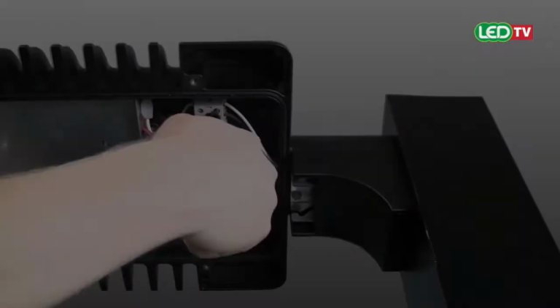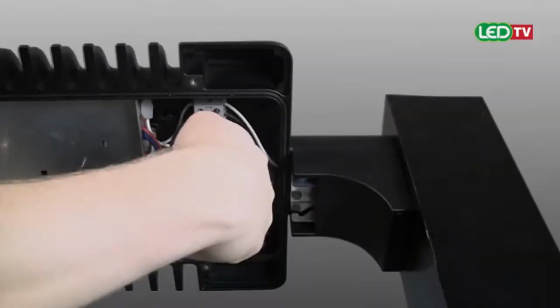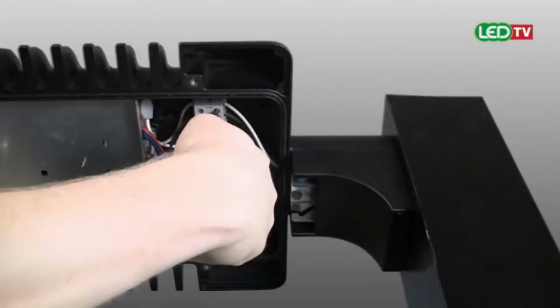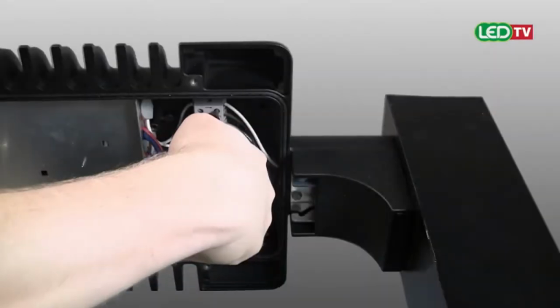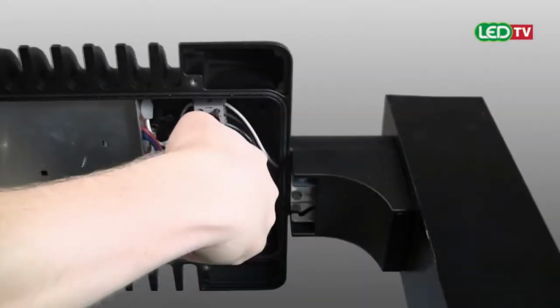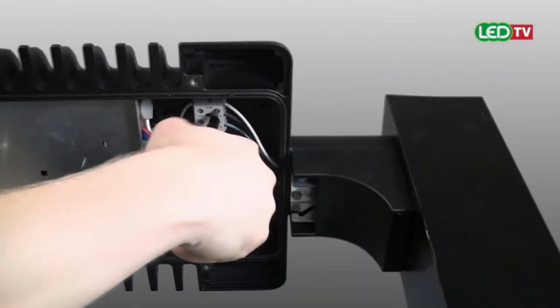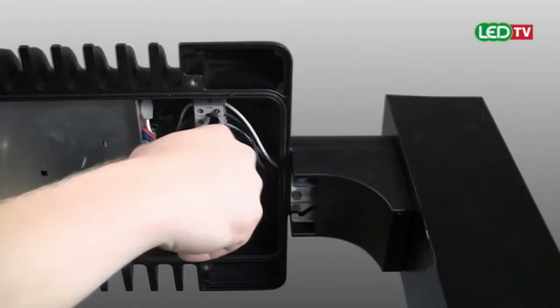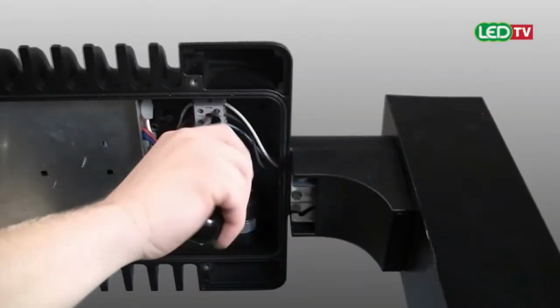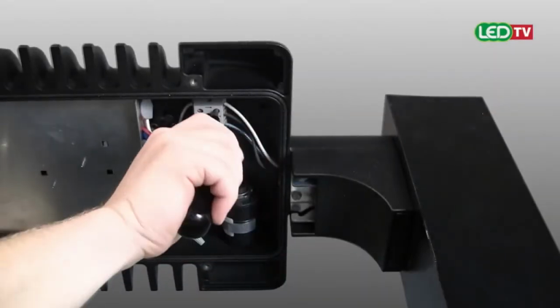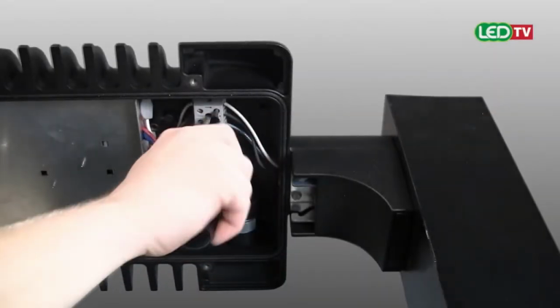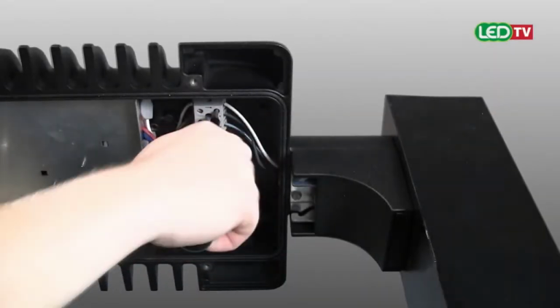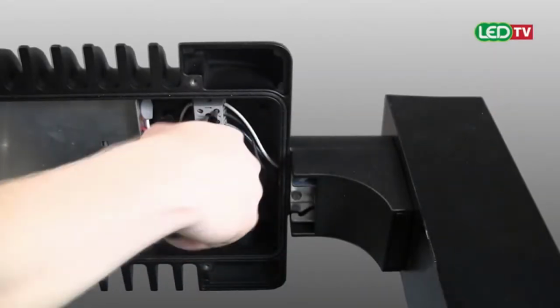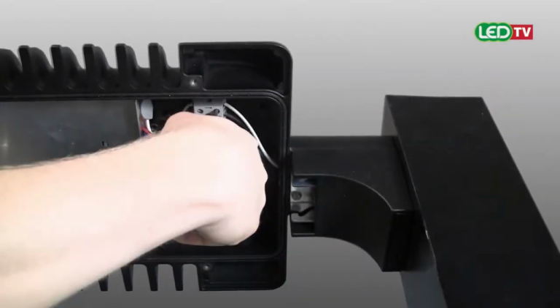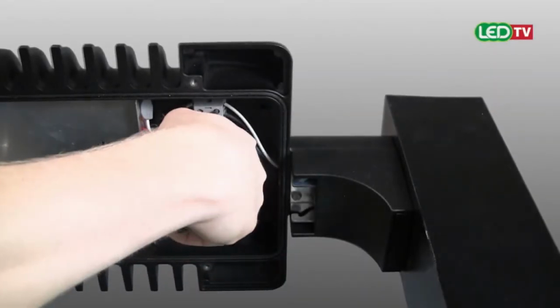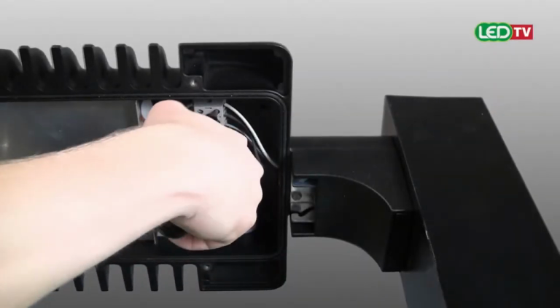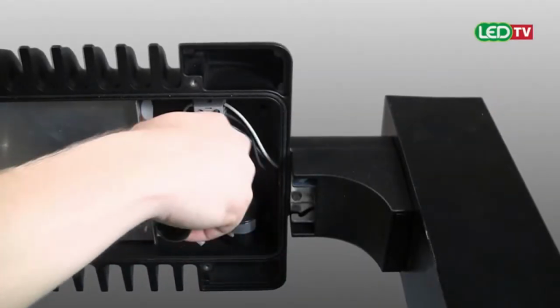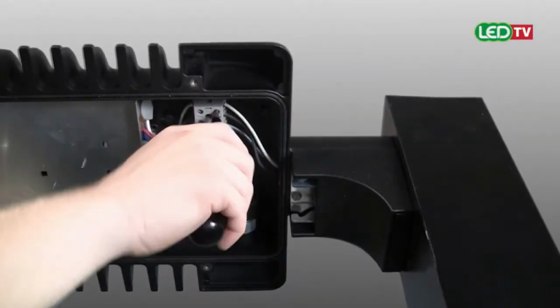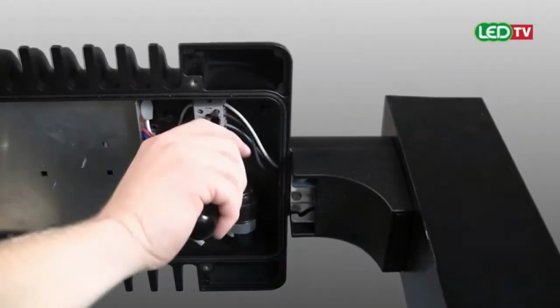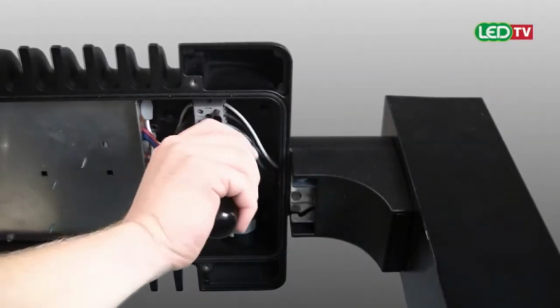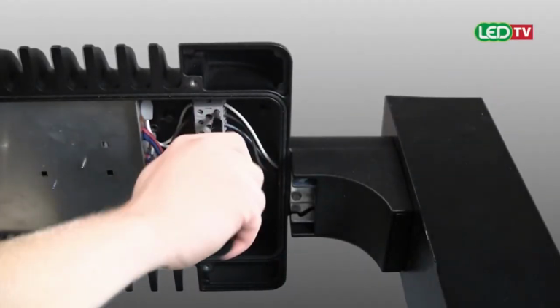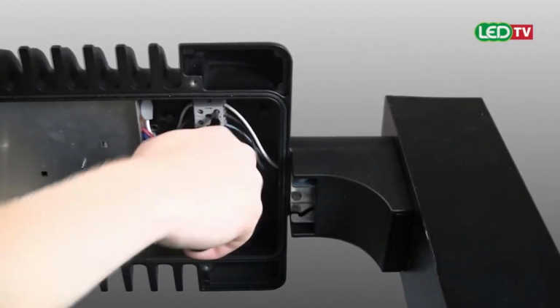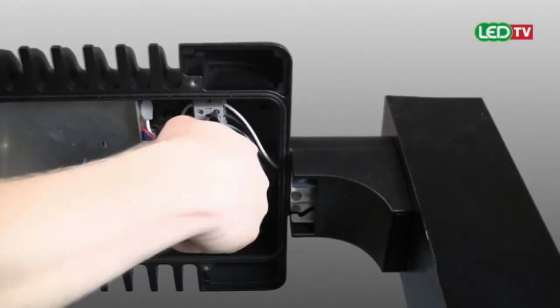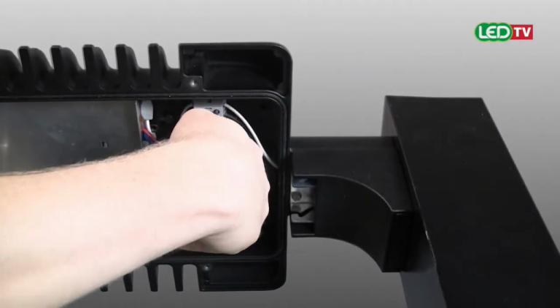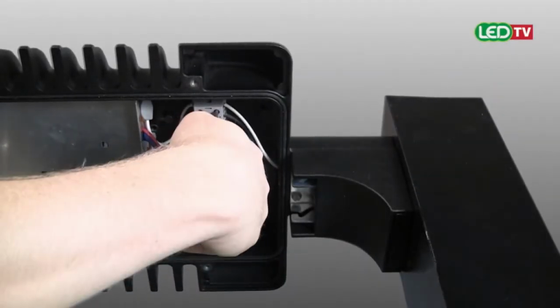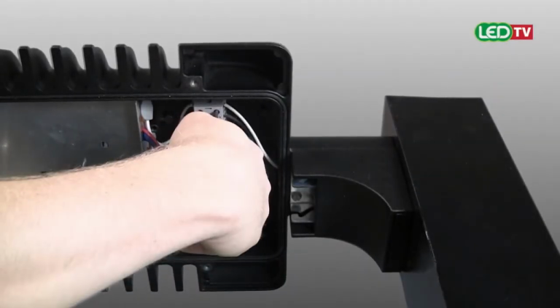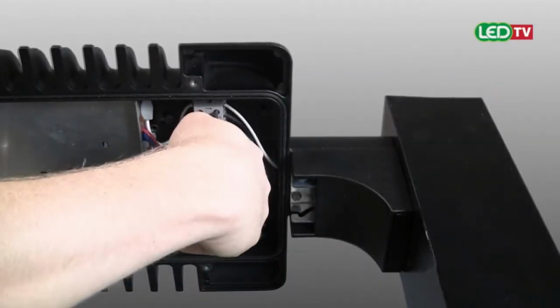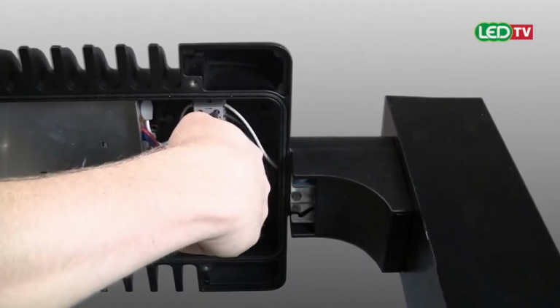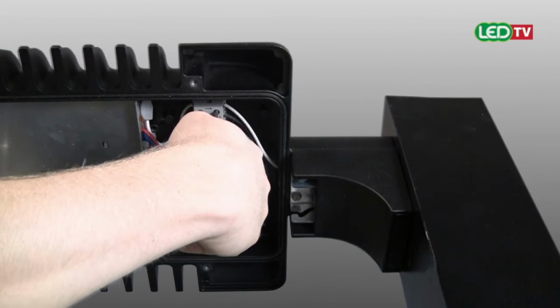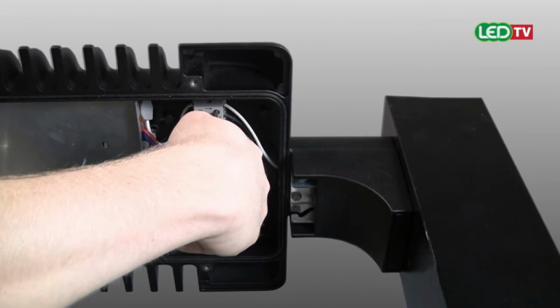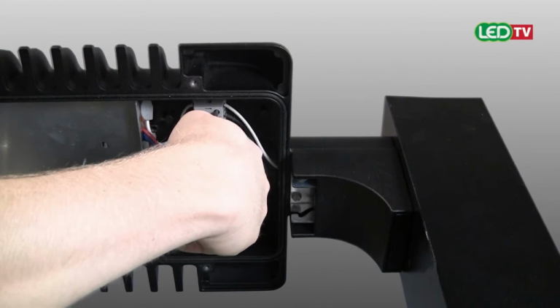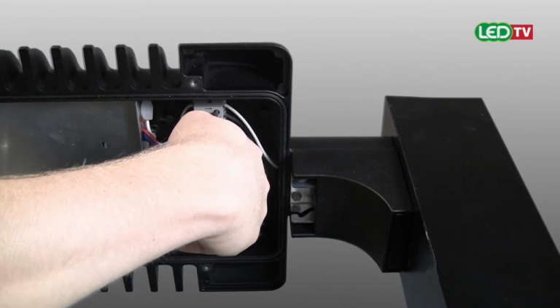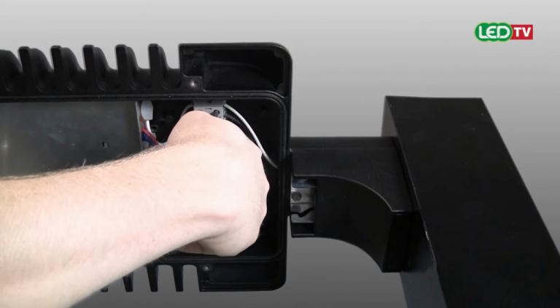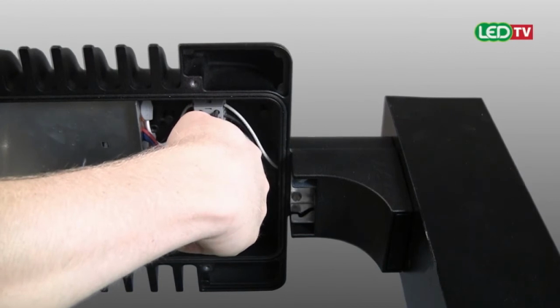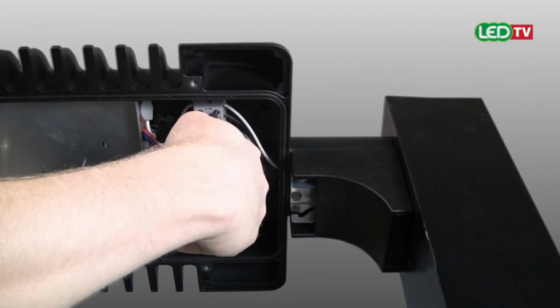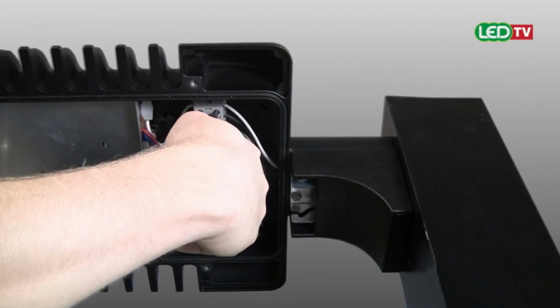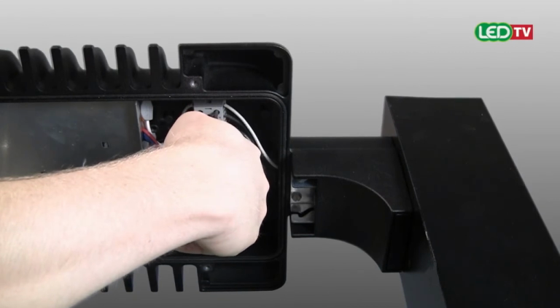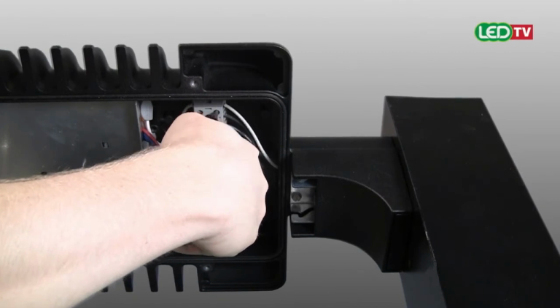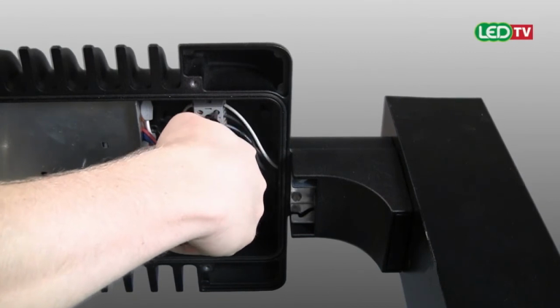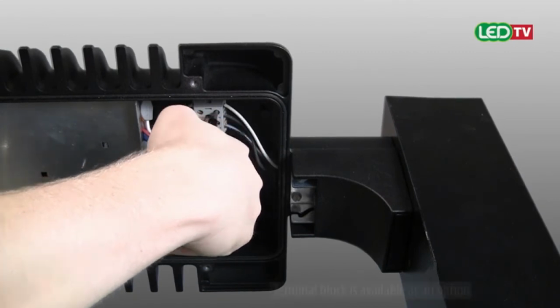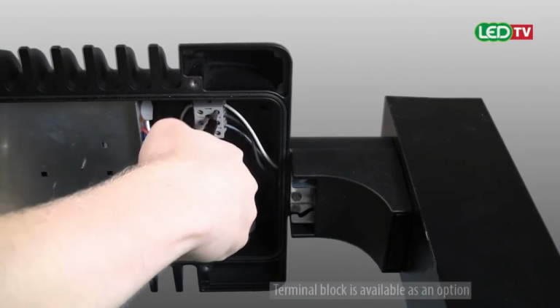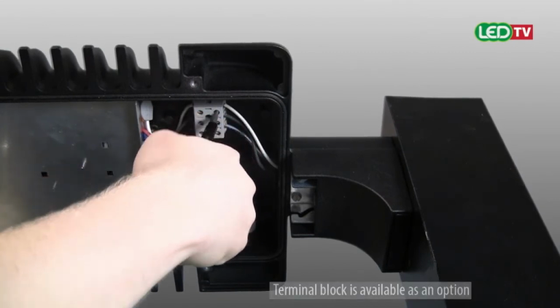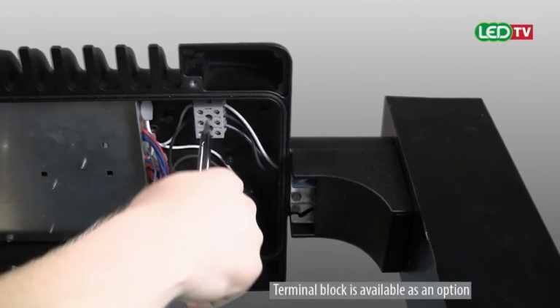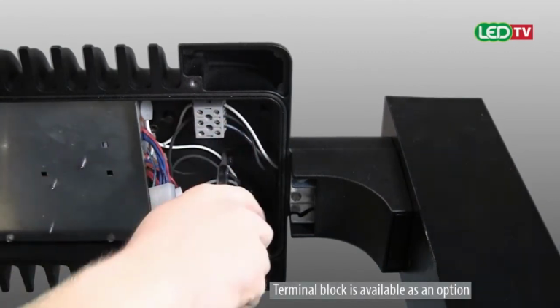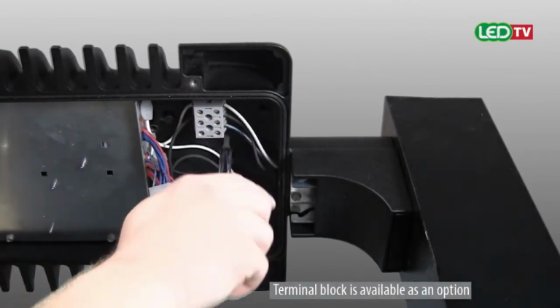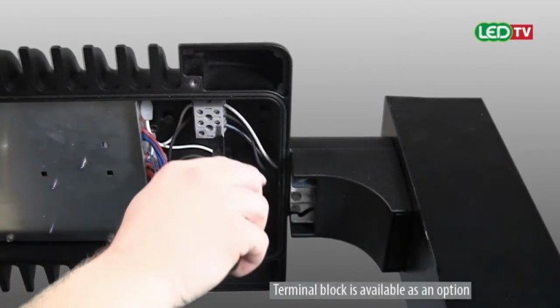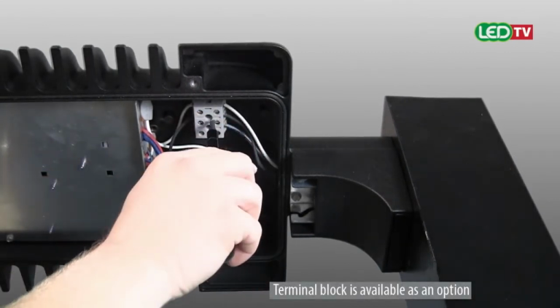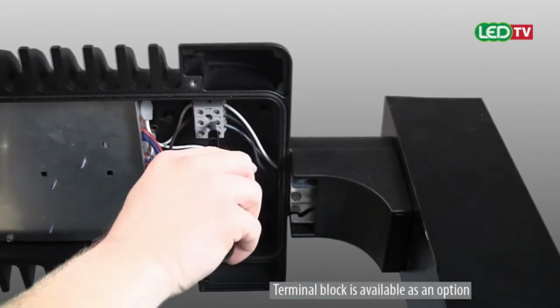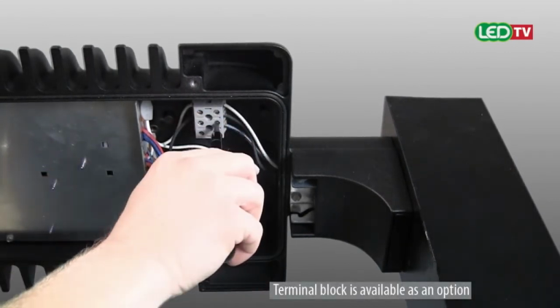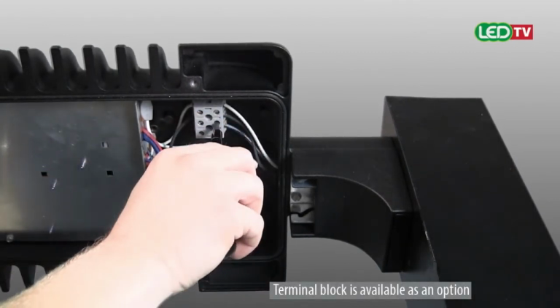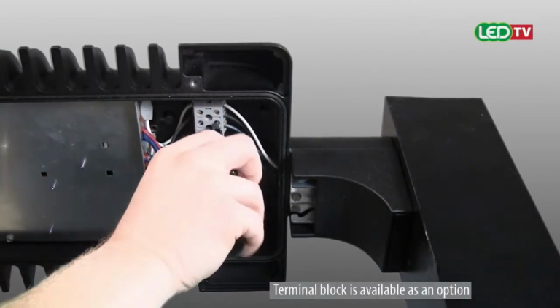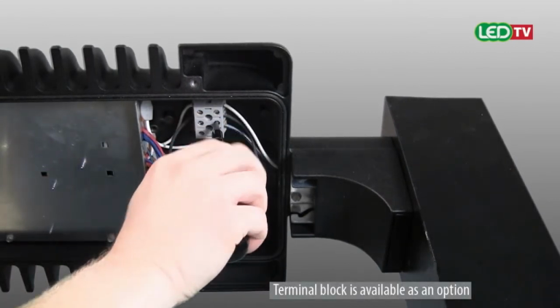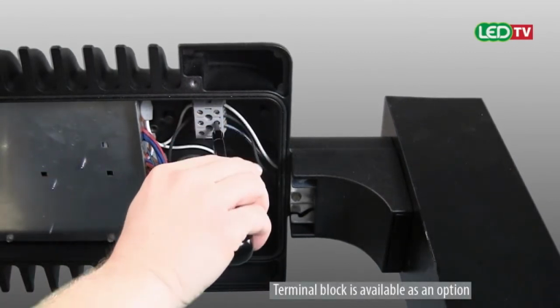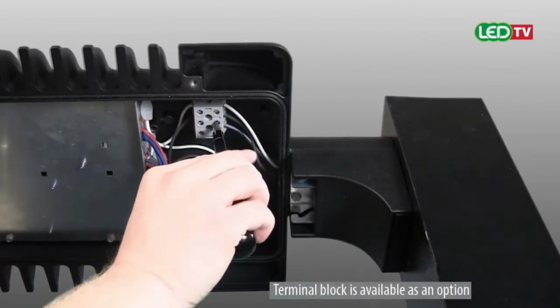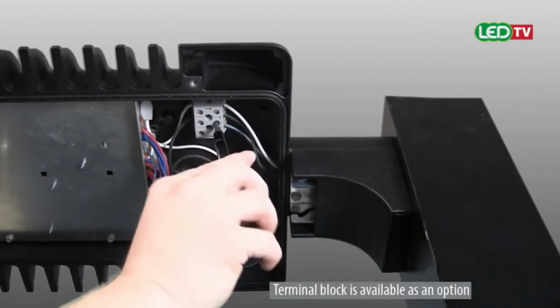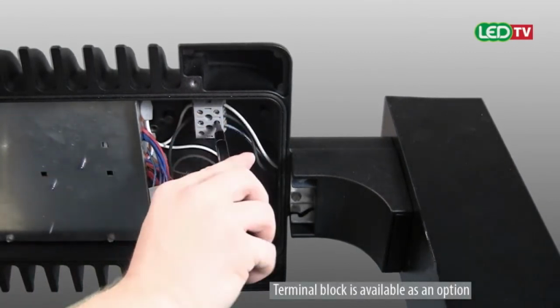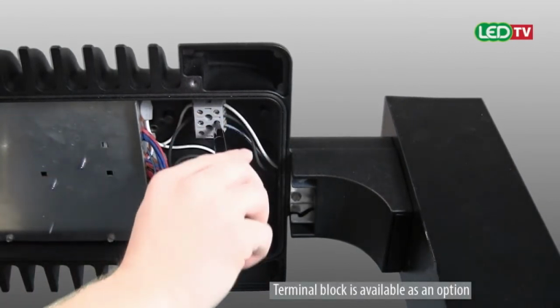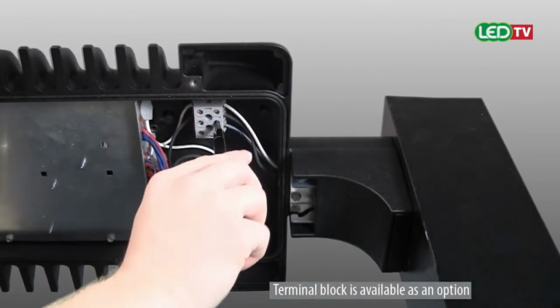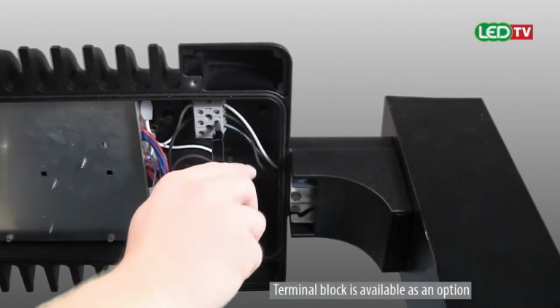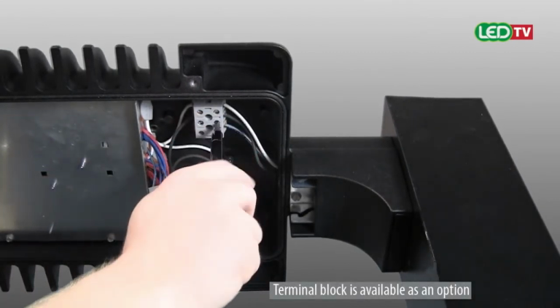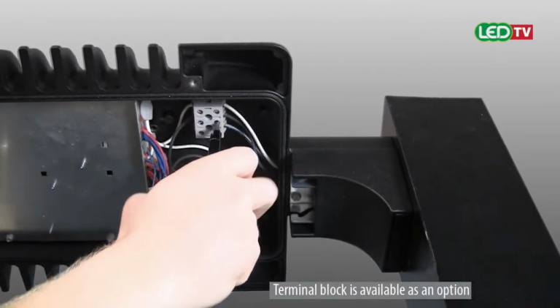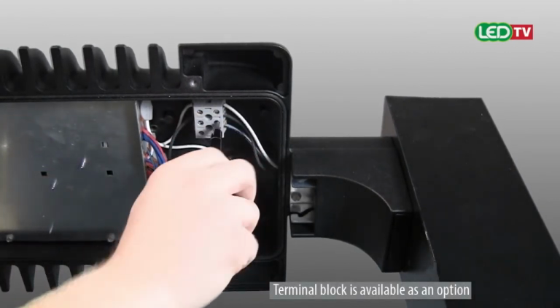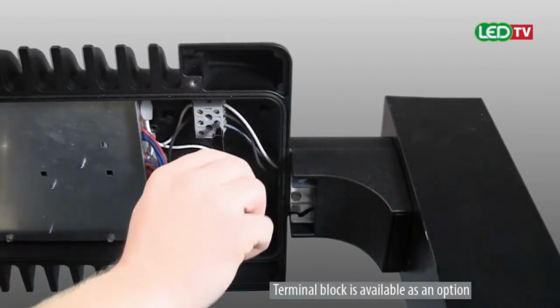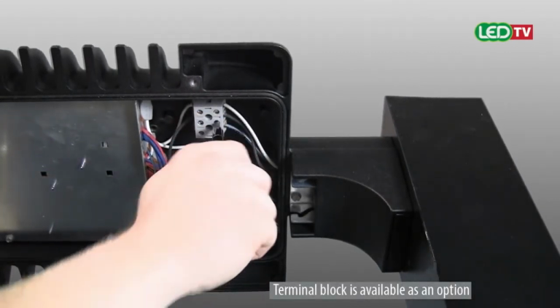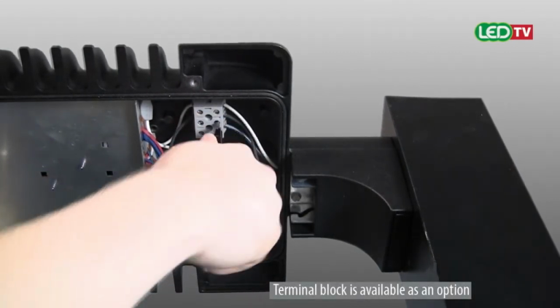Using a 3/16th inch flathead driver, wire the corresponding white, black, and green wires to the terminal block.